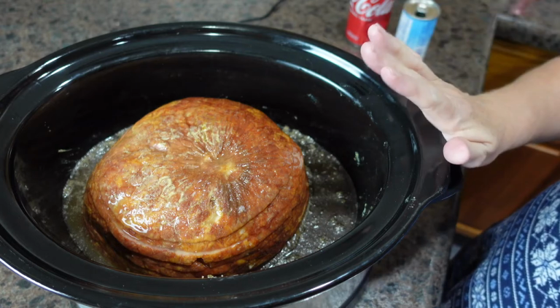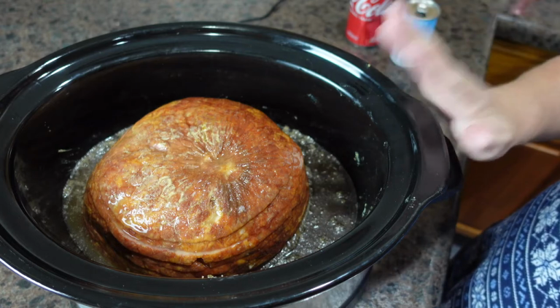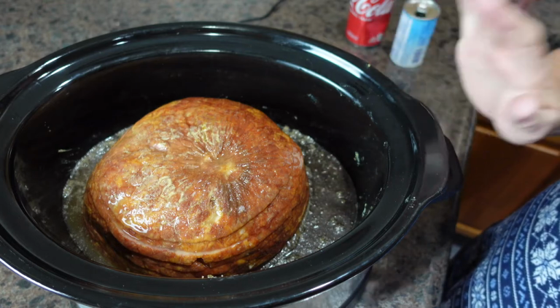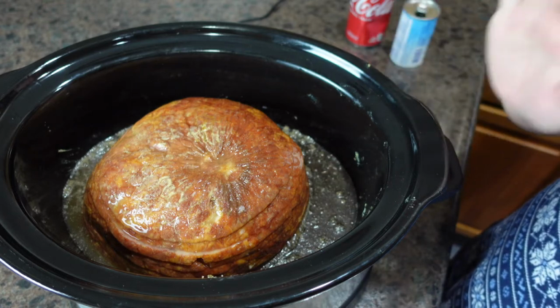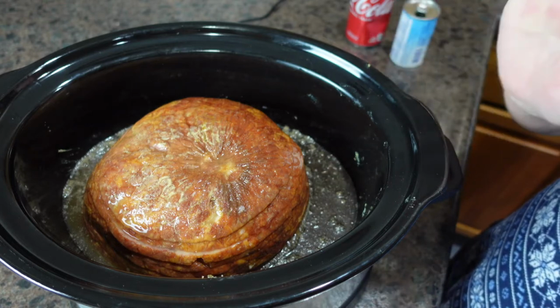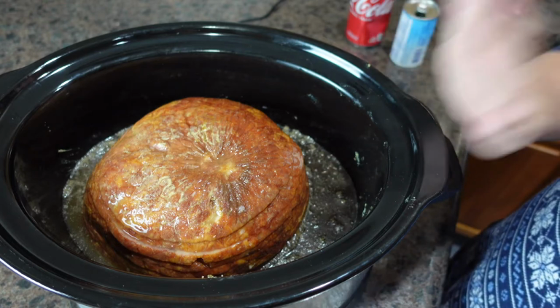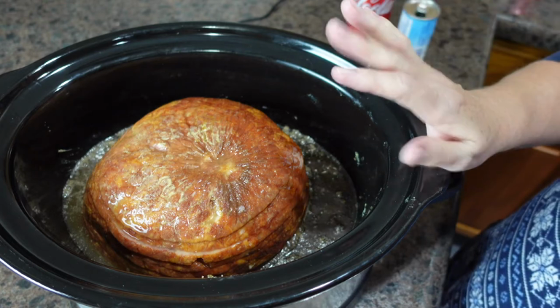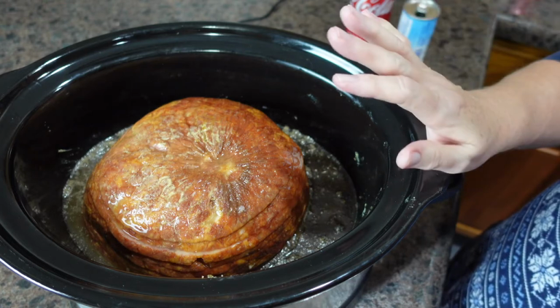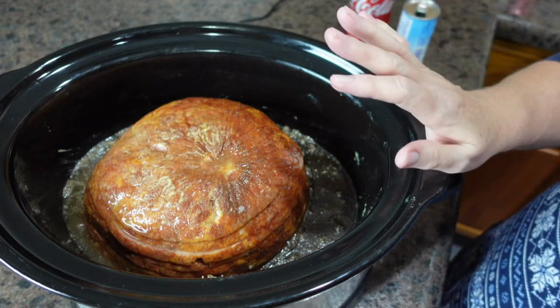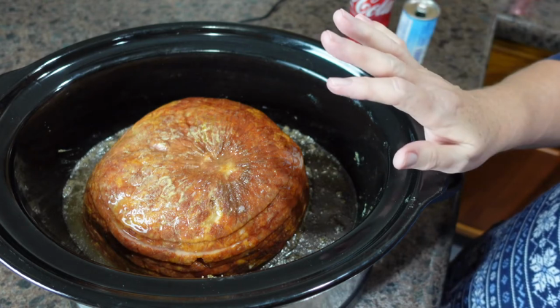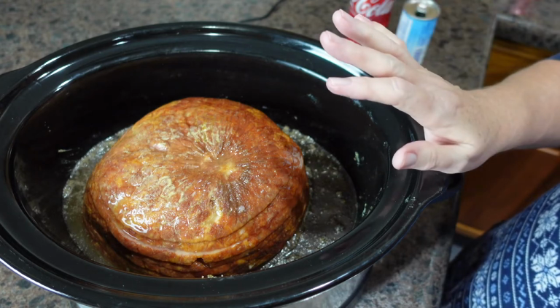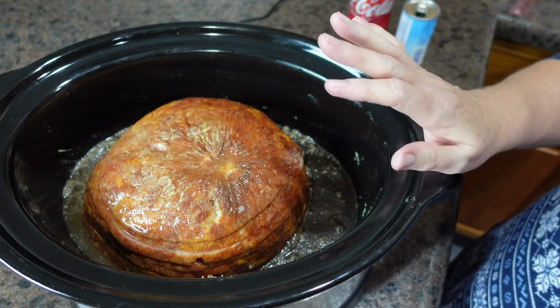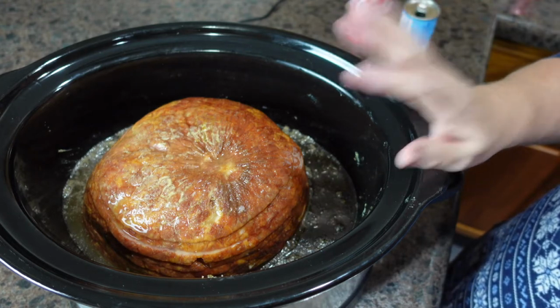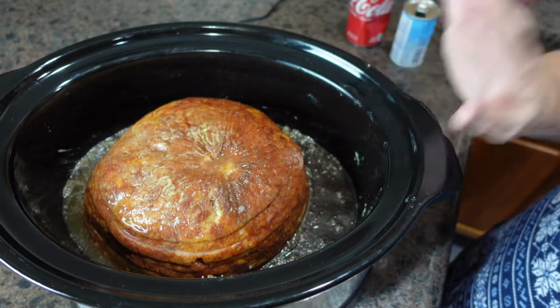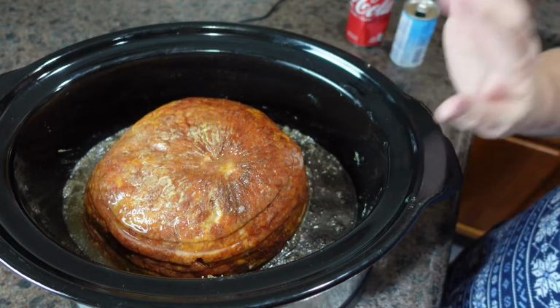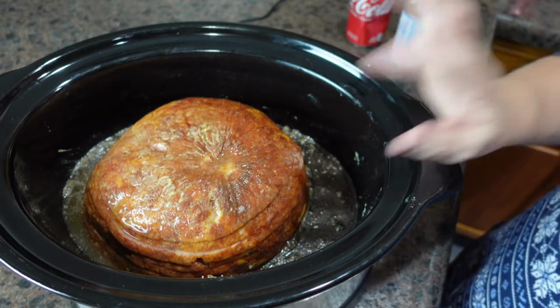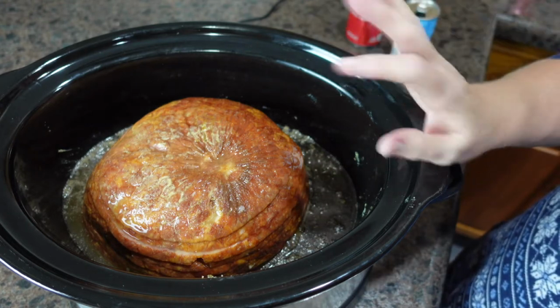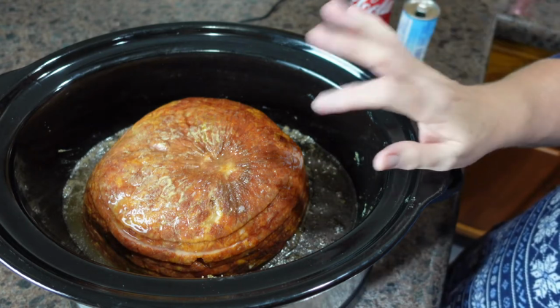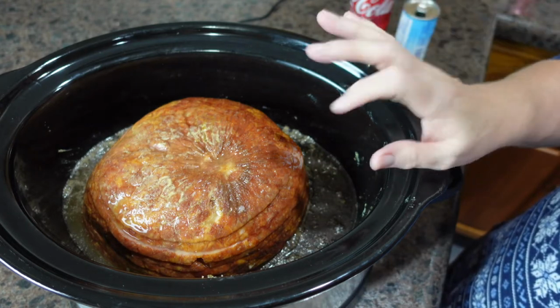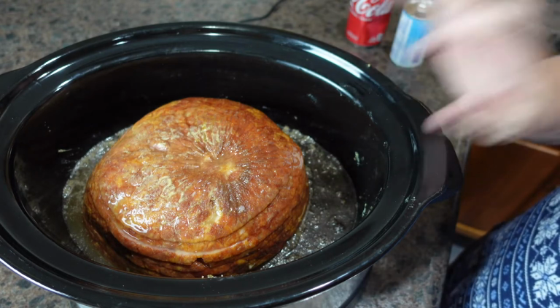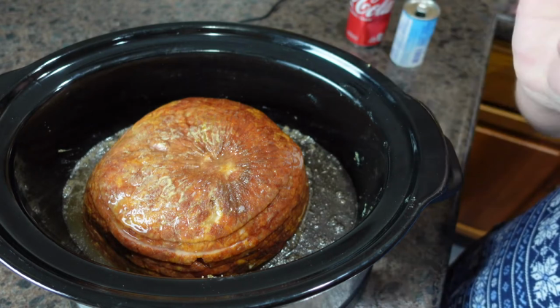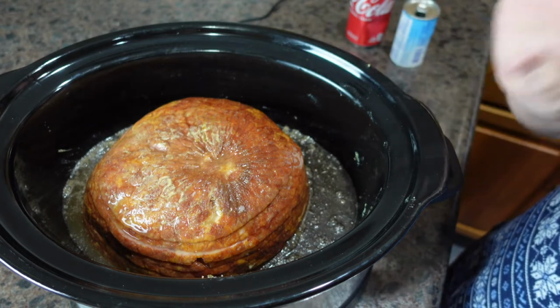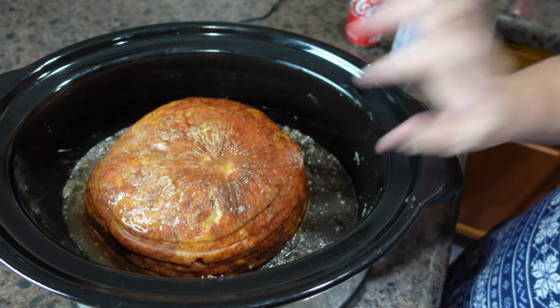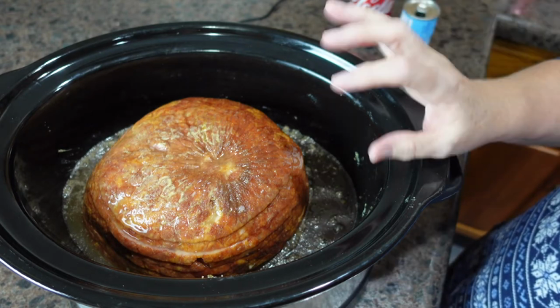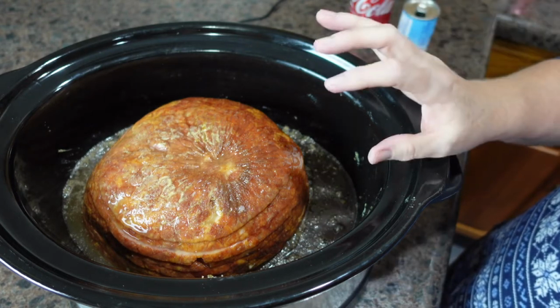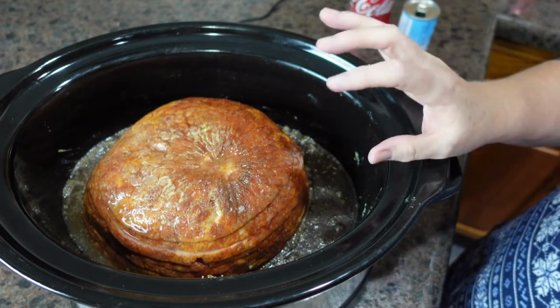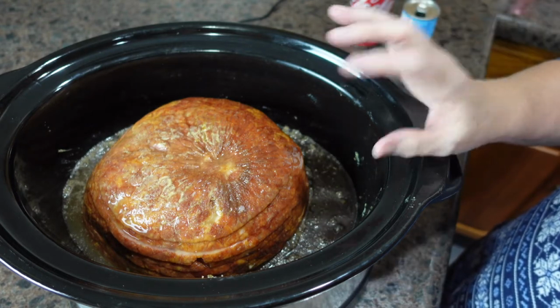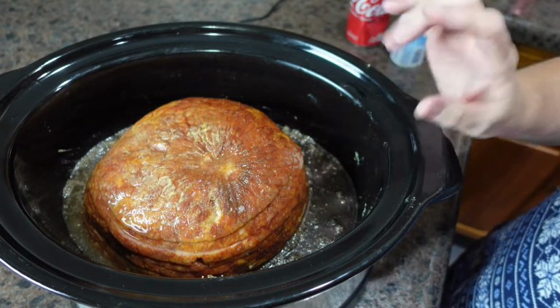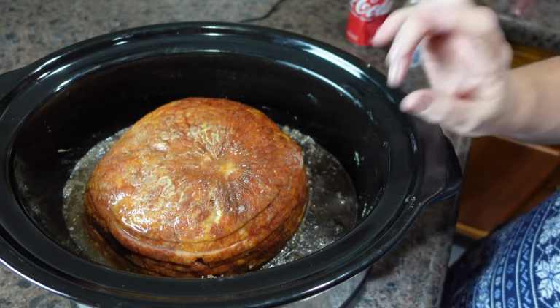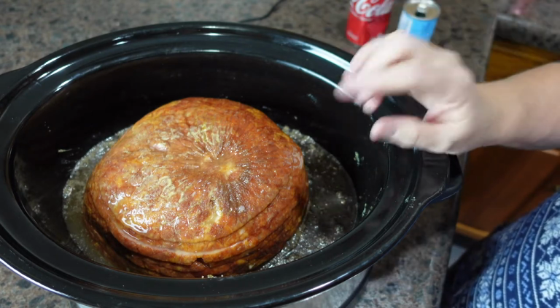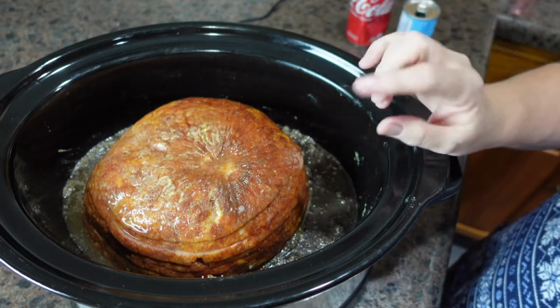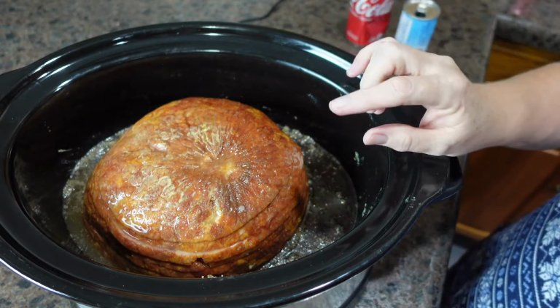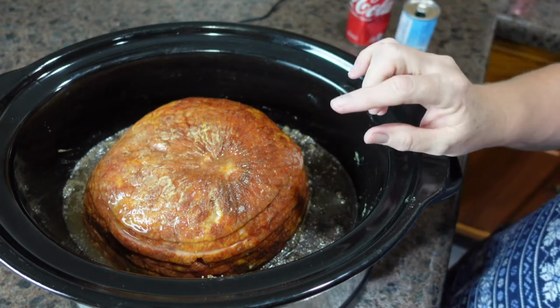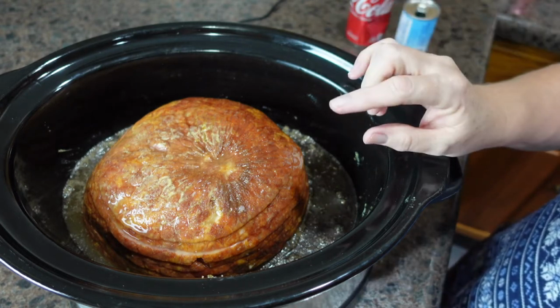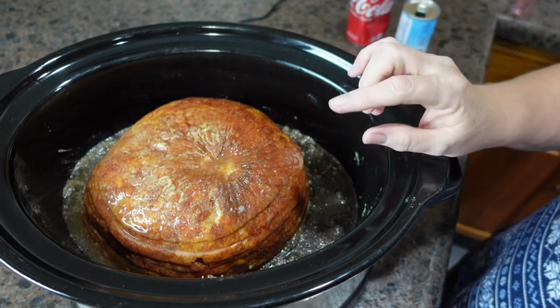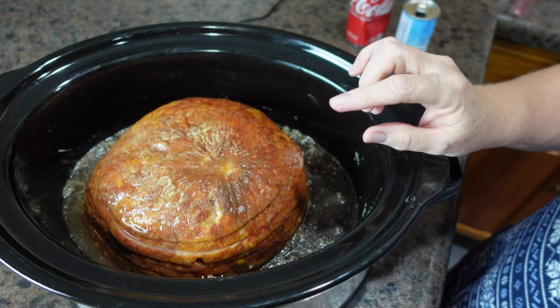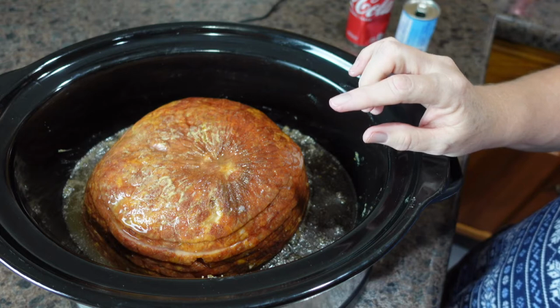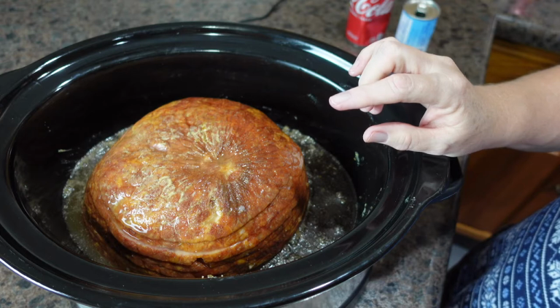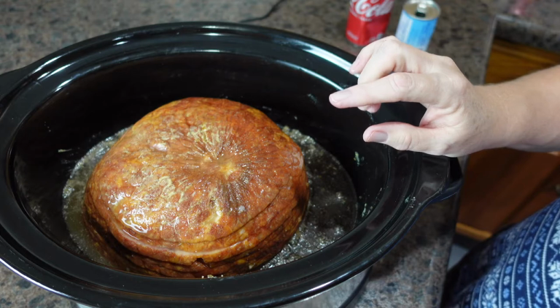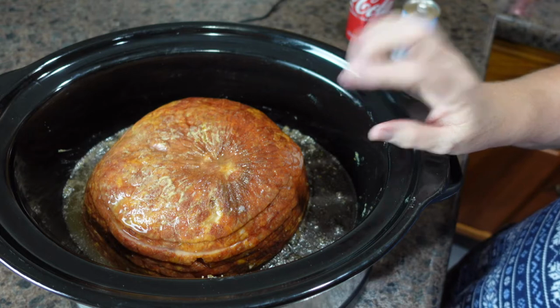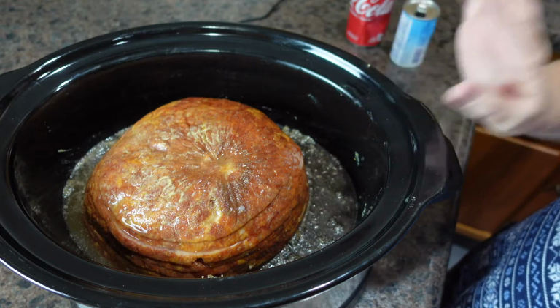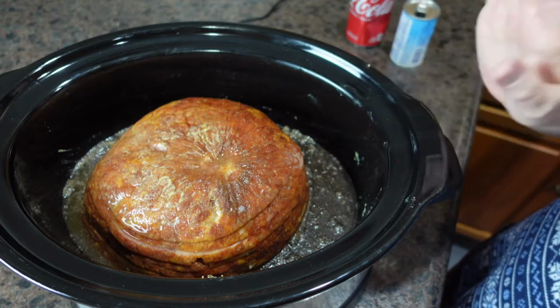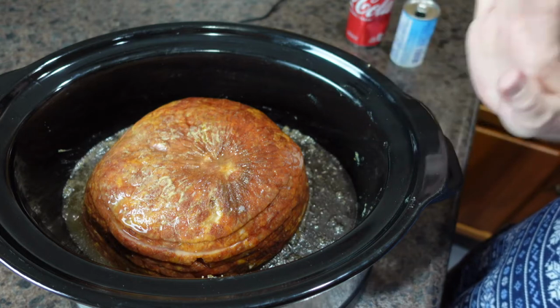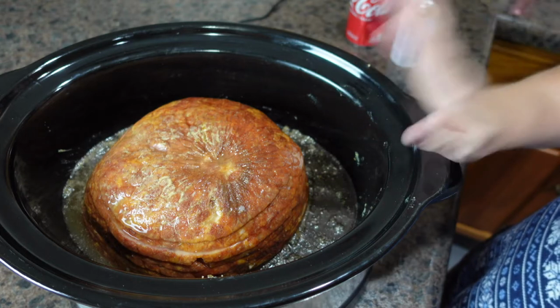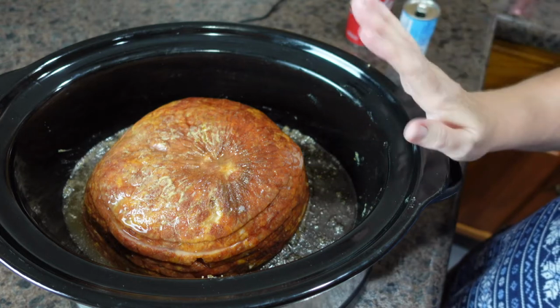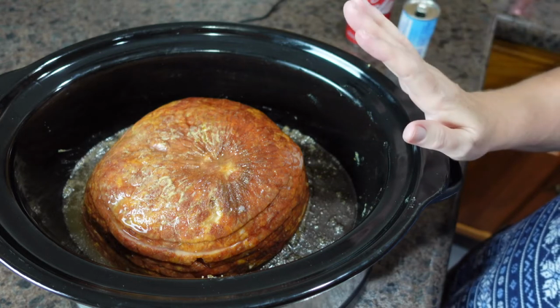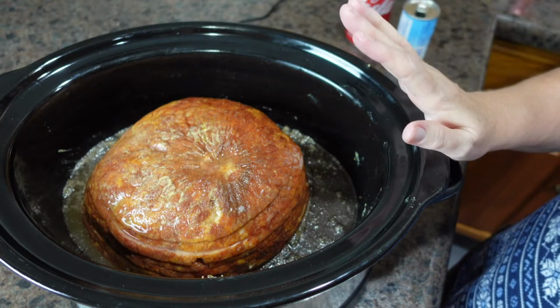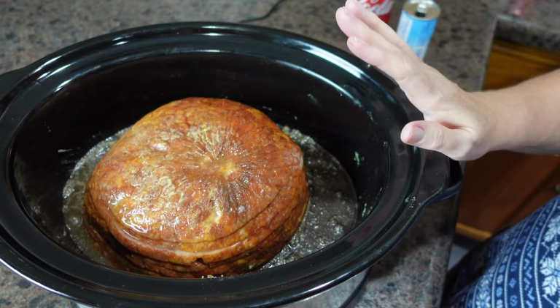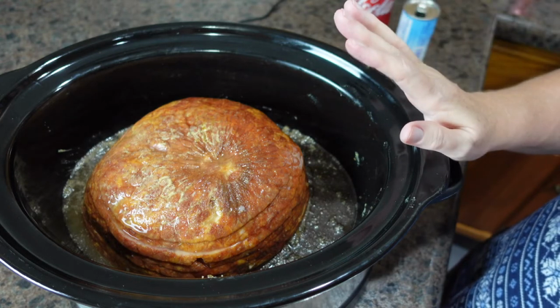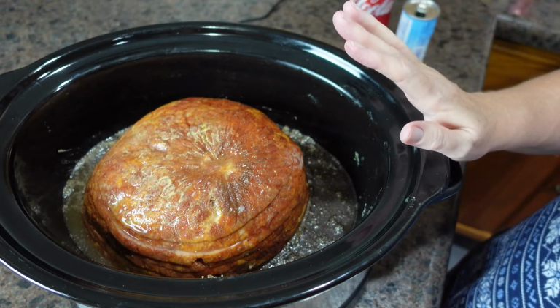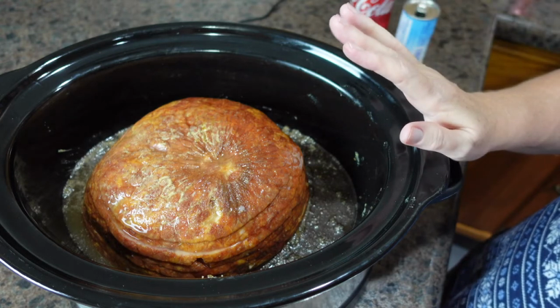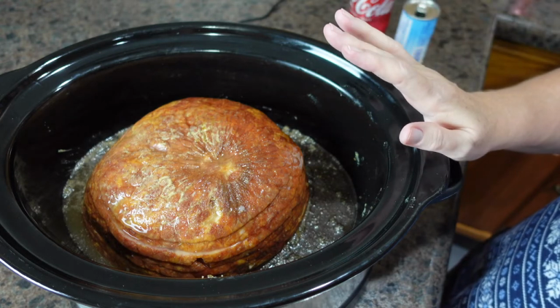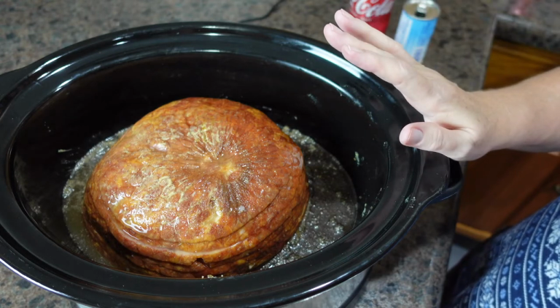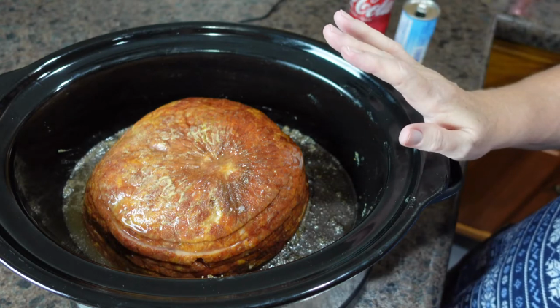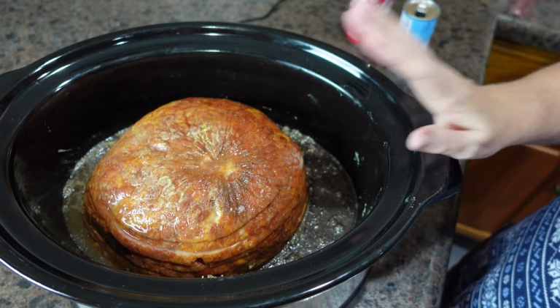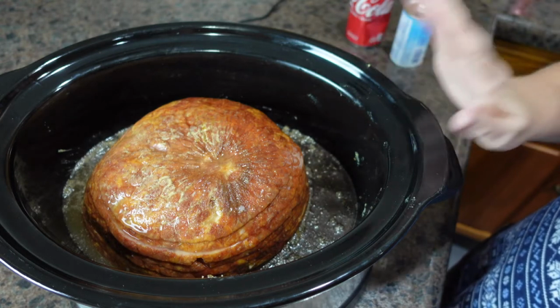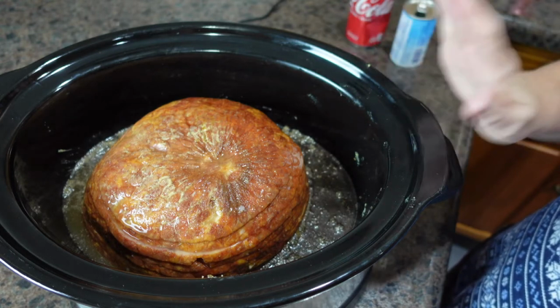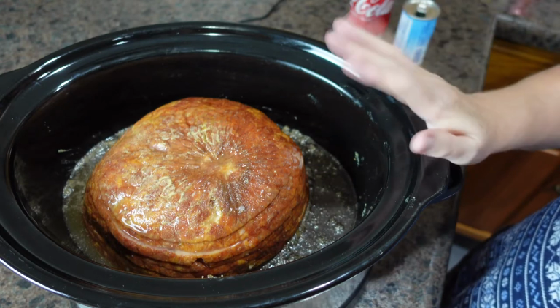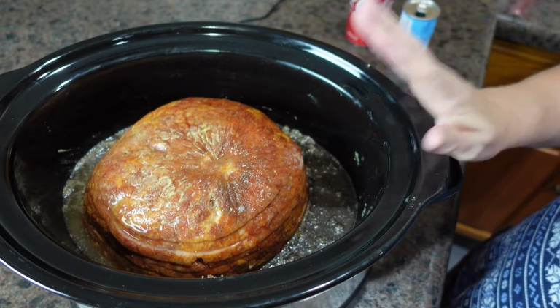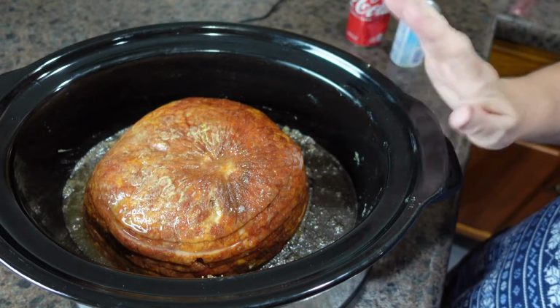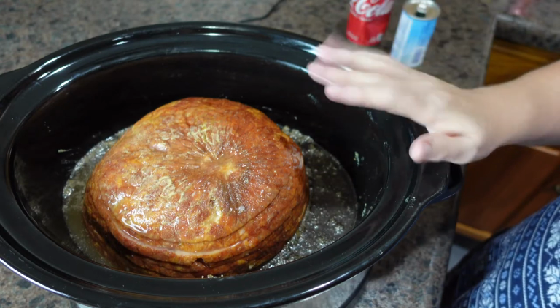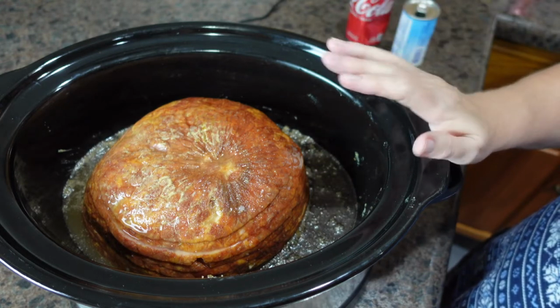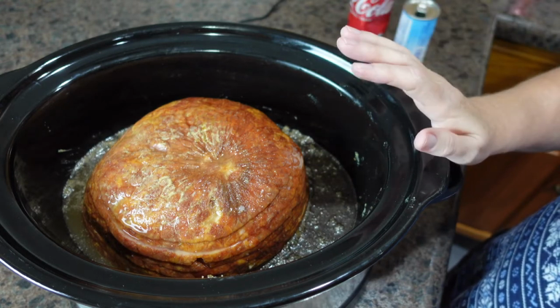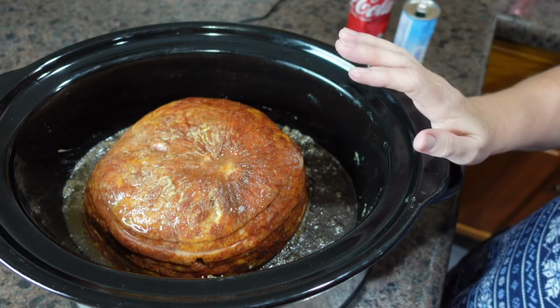Basically you're just heating up the ham, because this is already fully cooked — we're just adding flavor and warming it up.